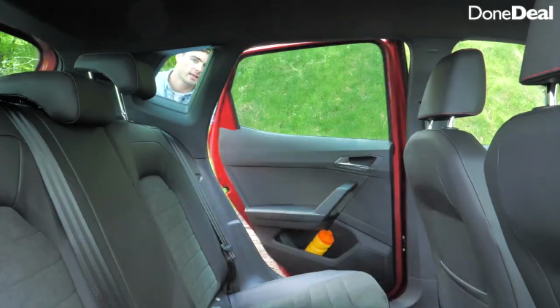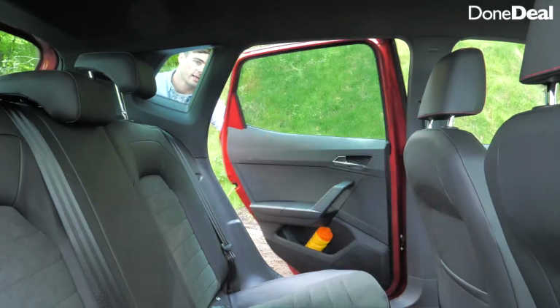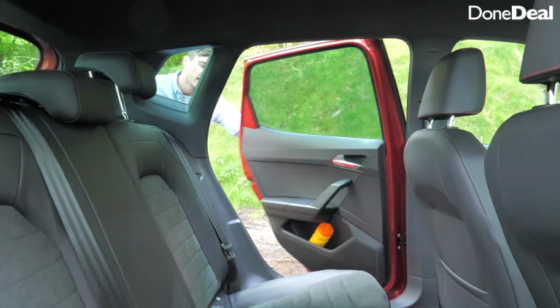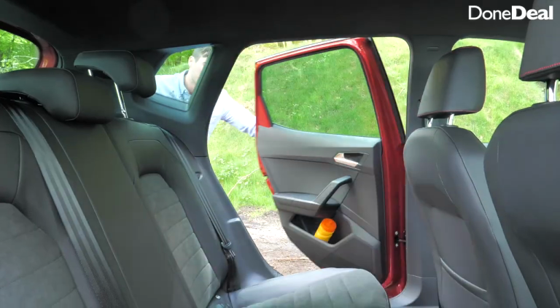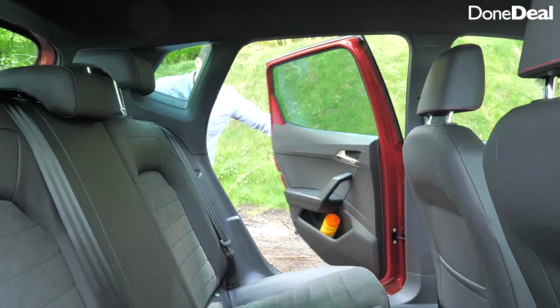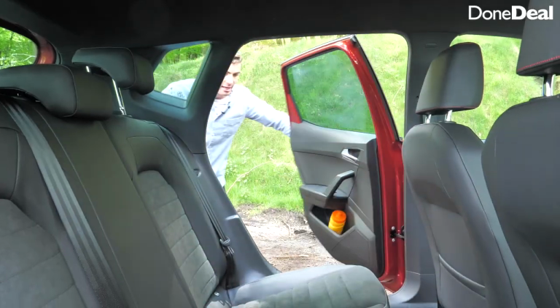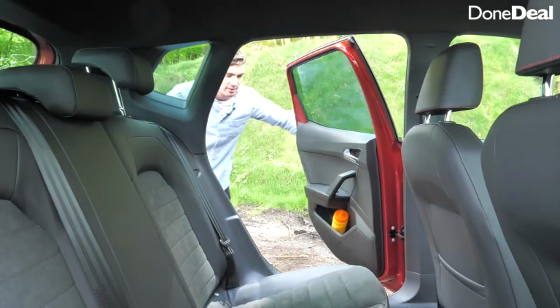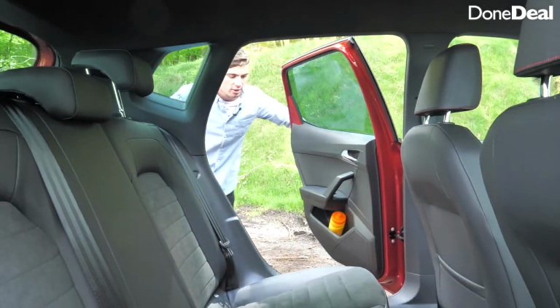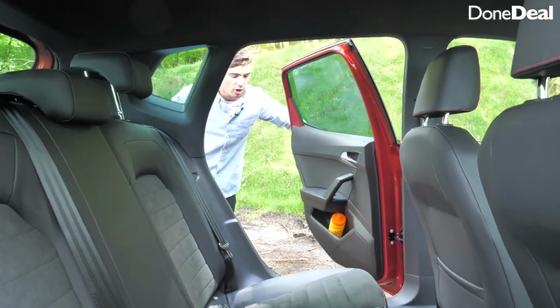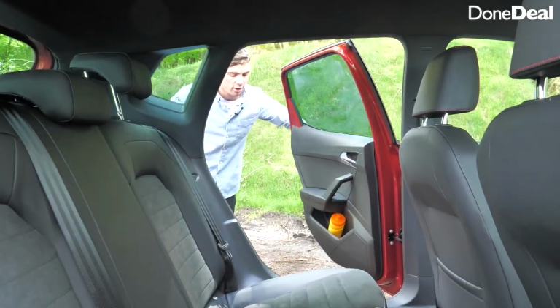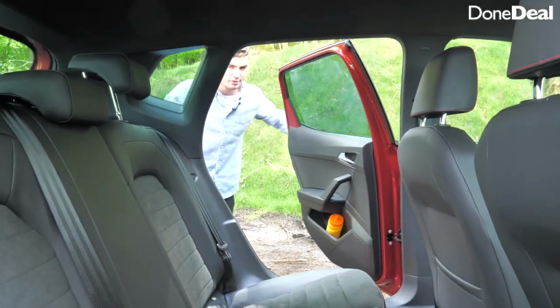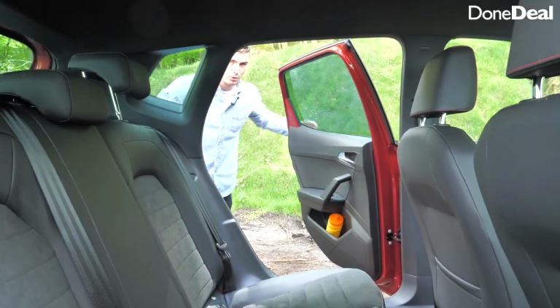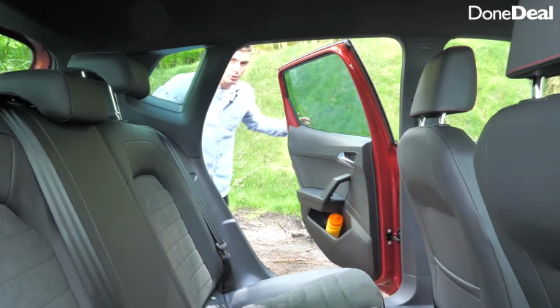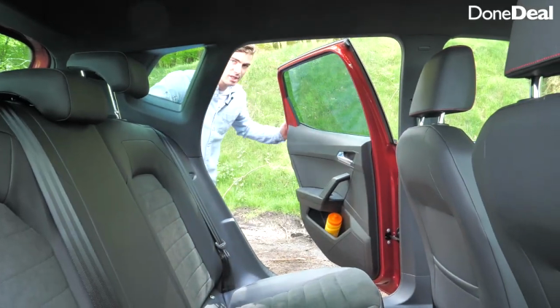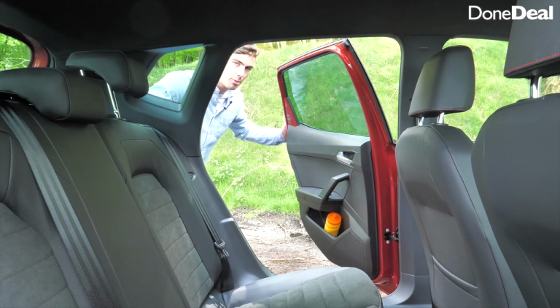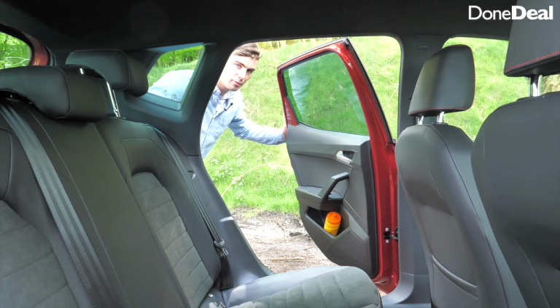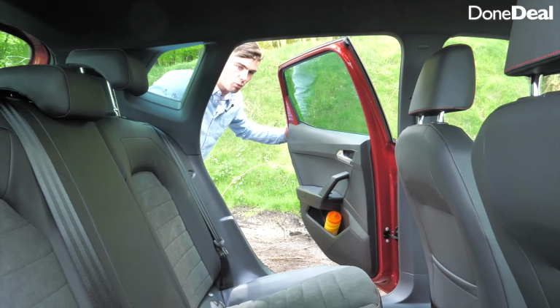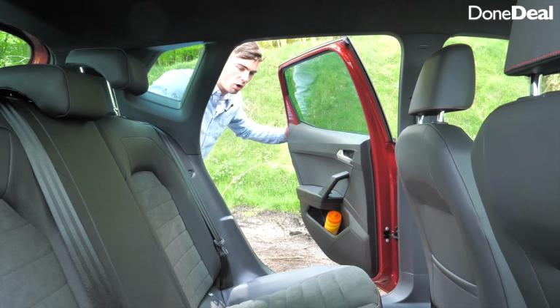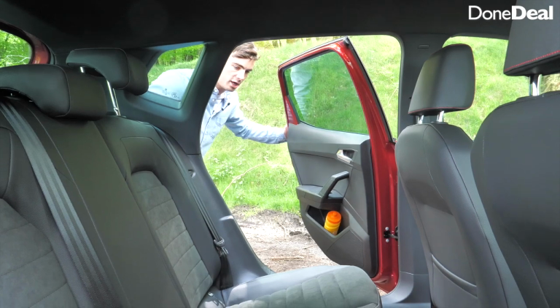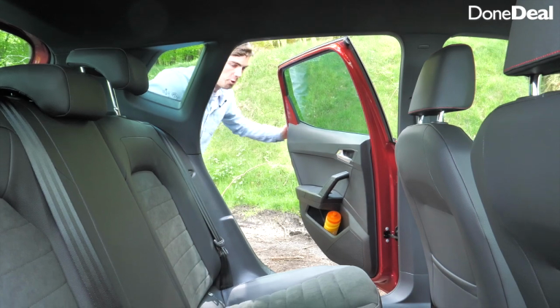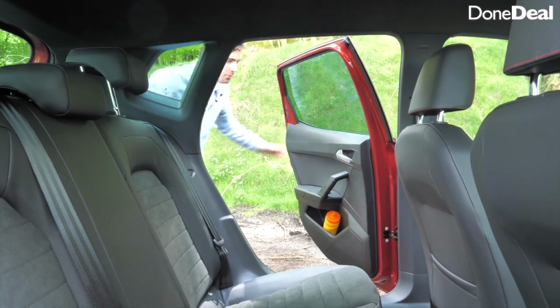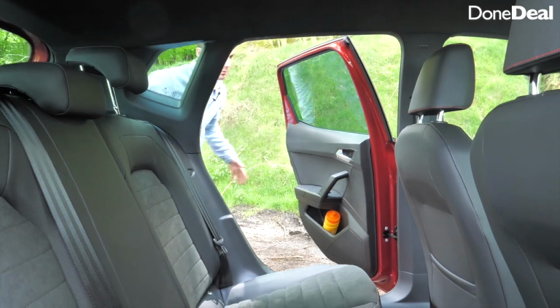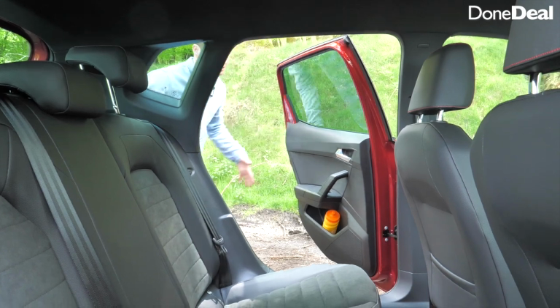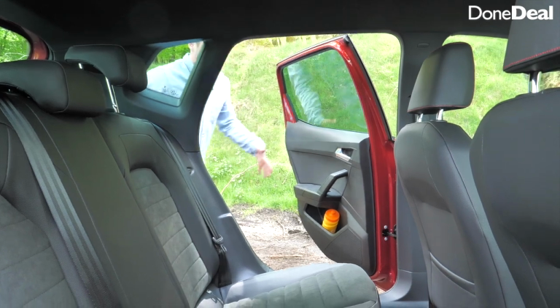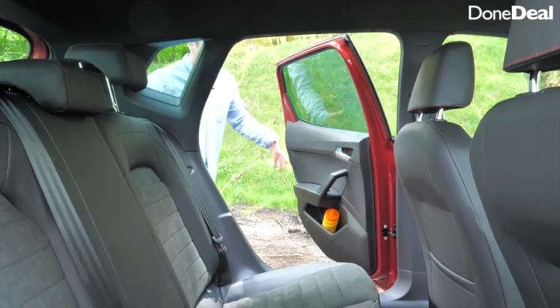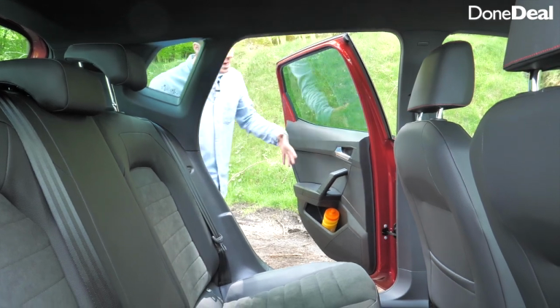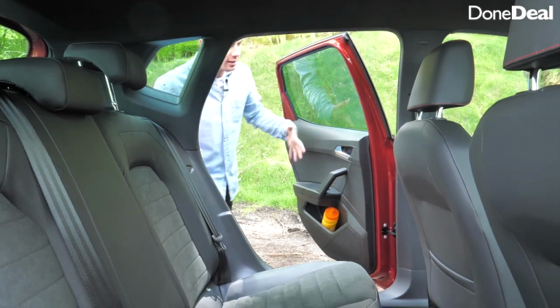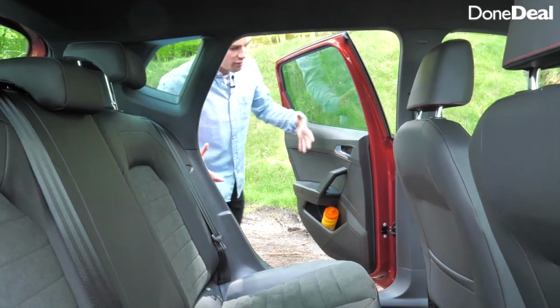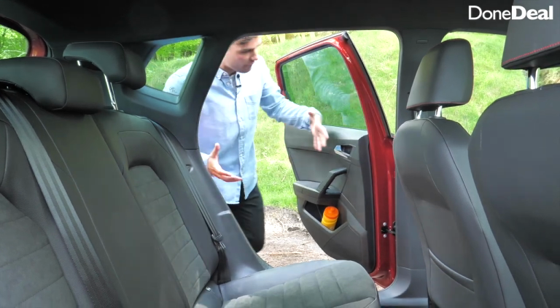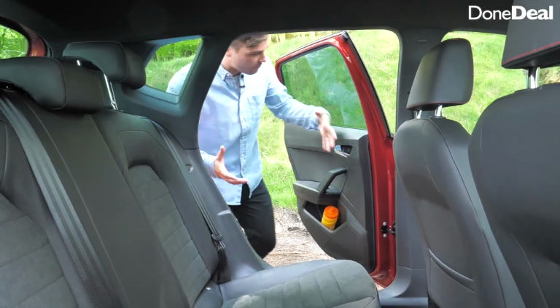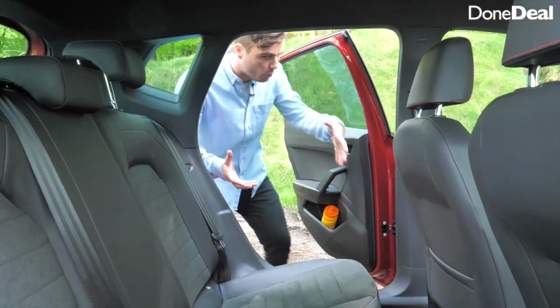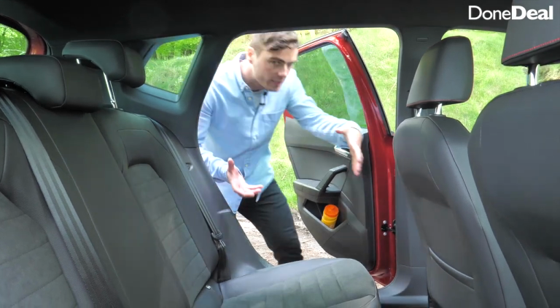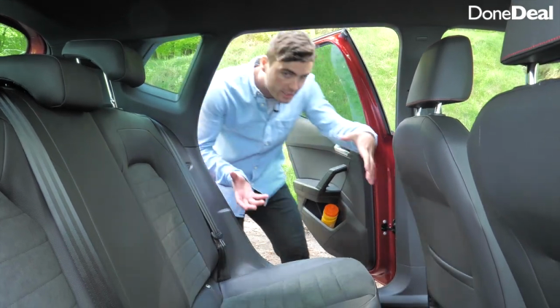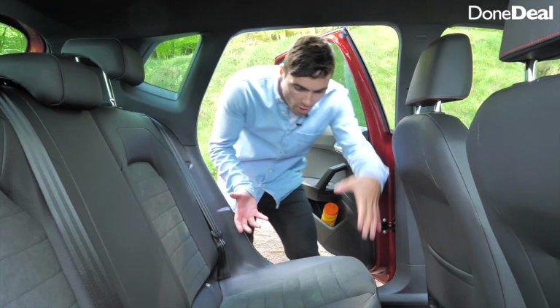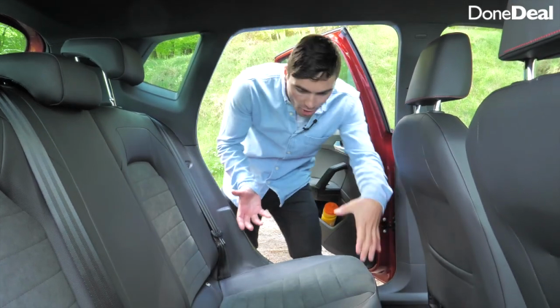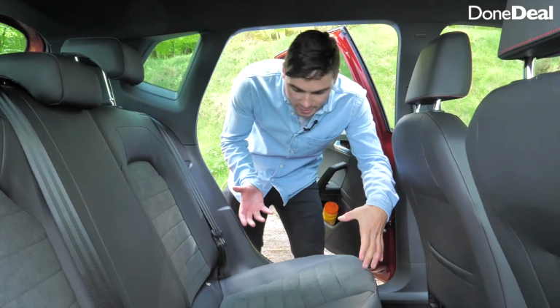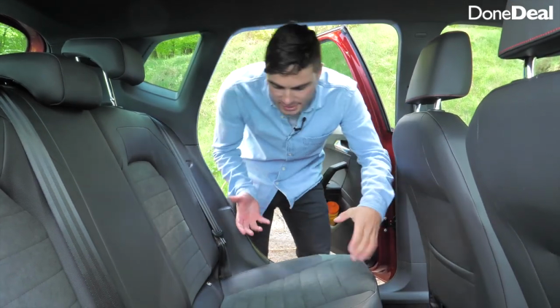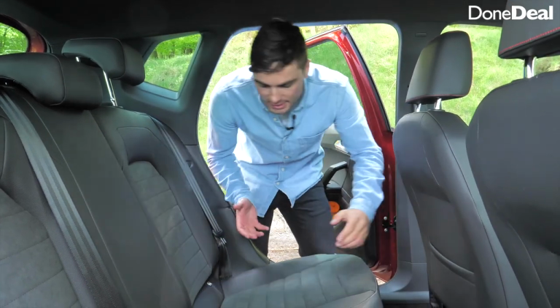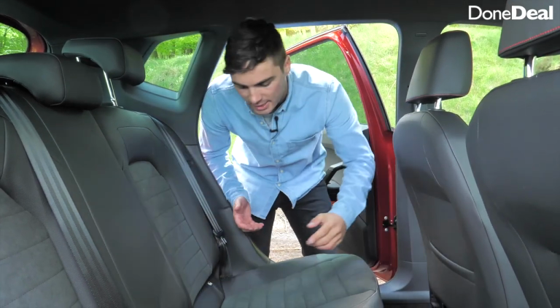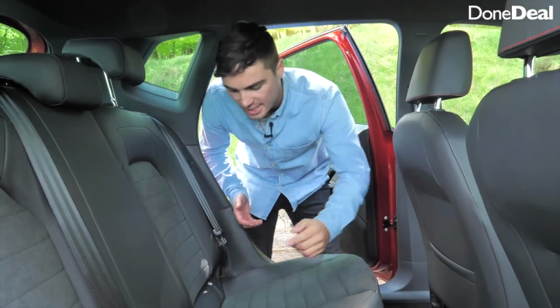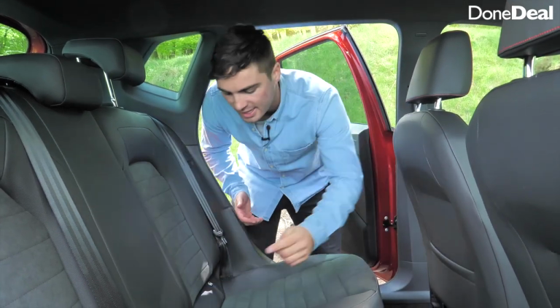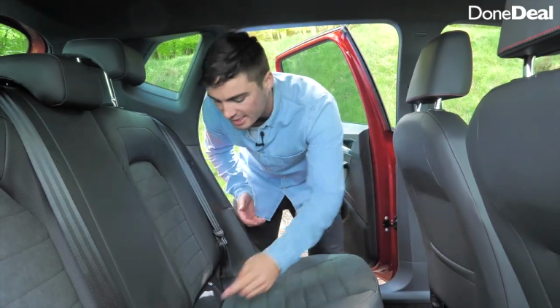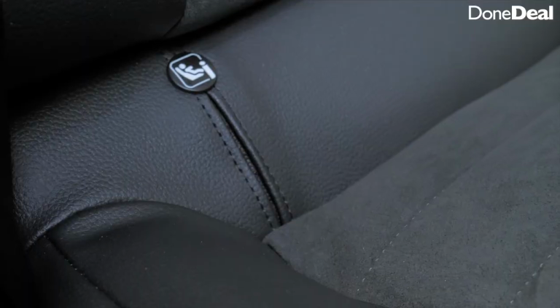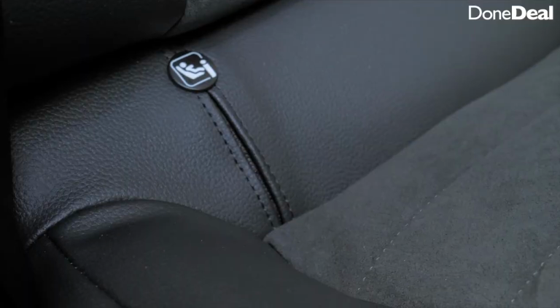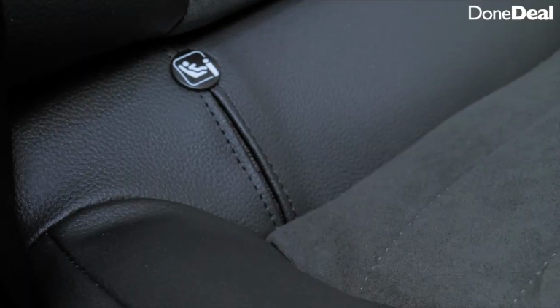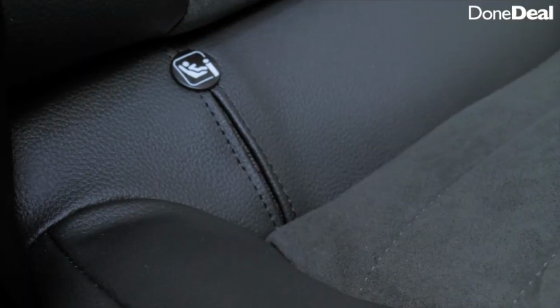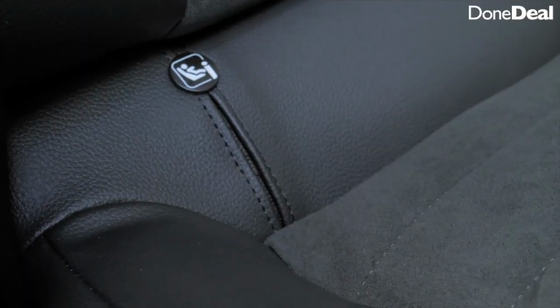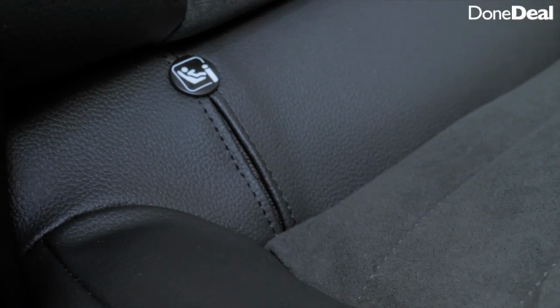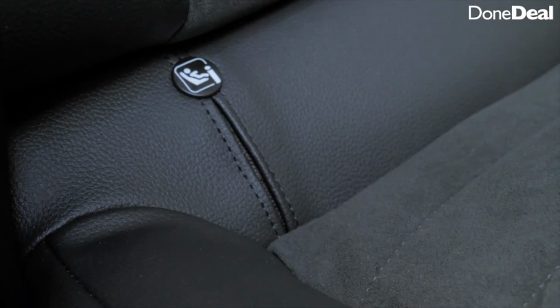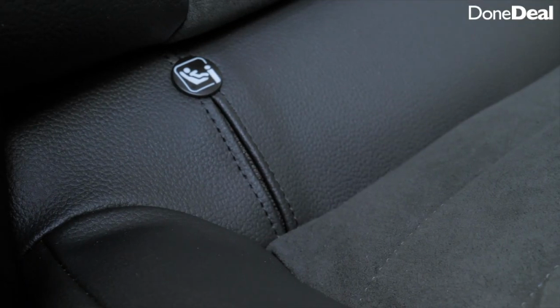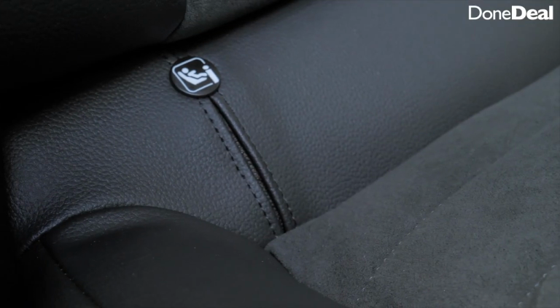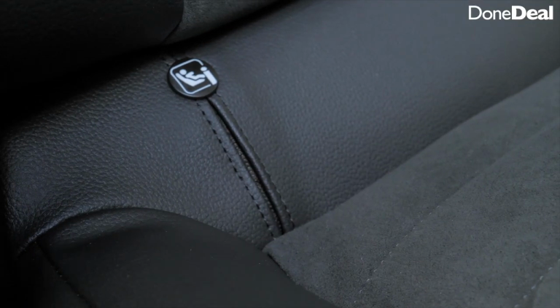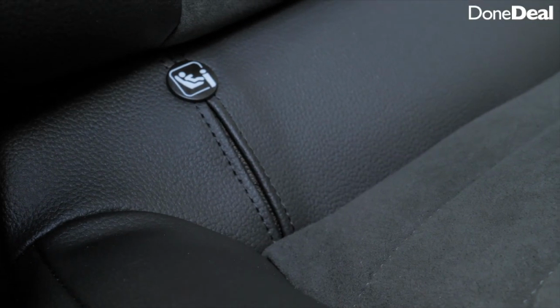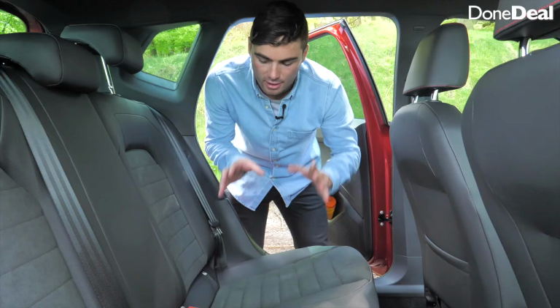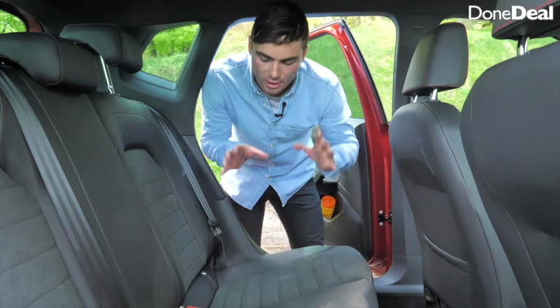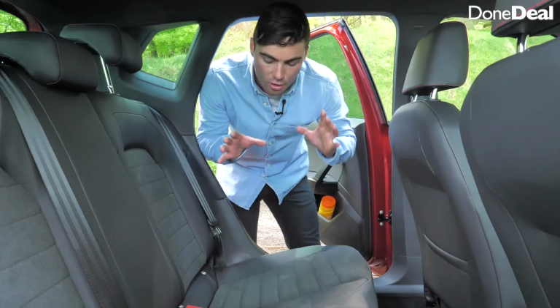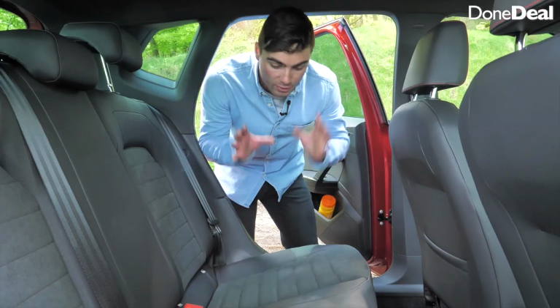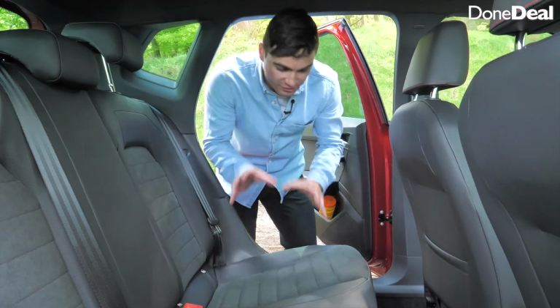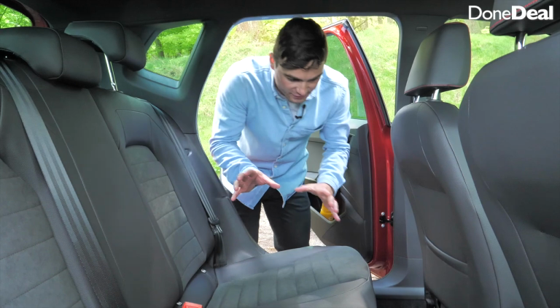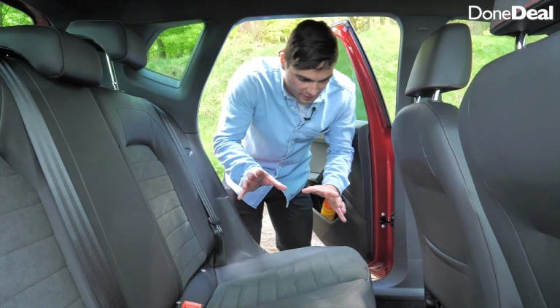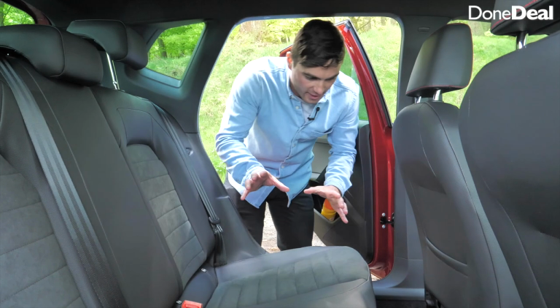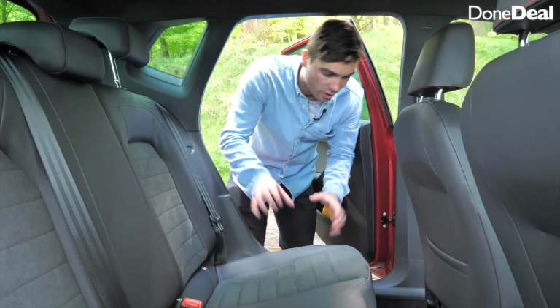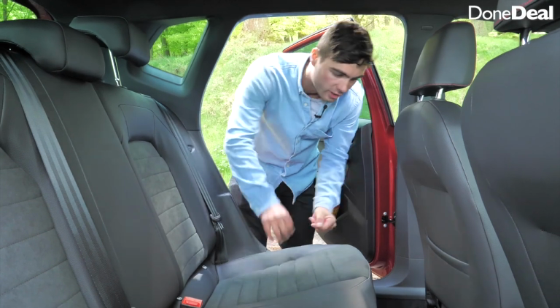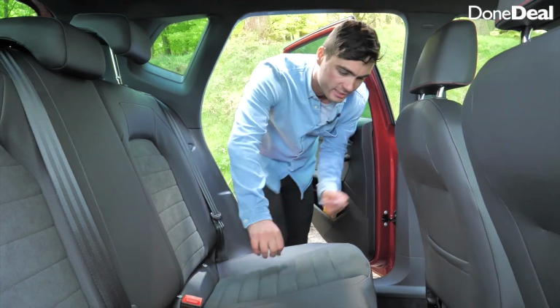On top of that you have a spare wheel — and it's not a little space-saver, it's a proper spare wheel. In the back the door opens wide, which is great for putting in car seats, and you've got your ISOFIX points here, which is very nice.